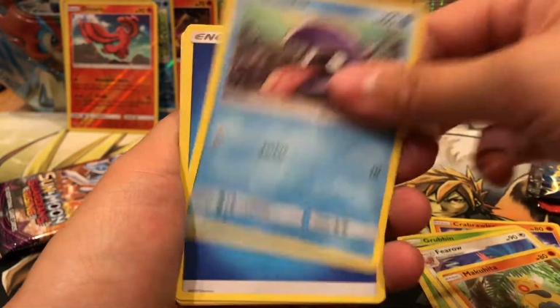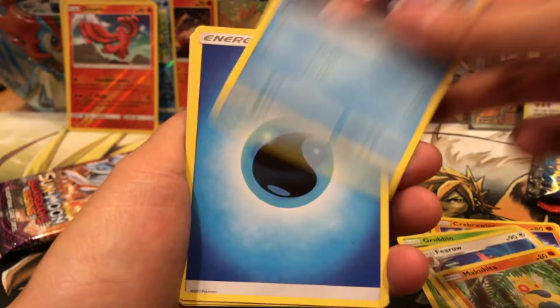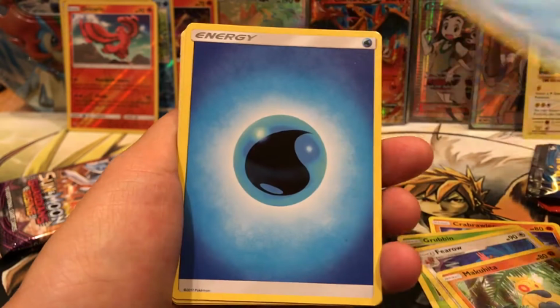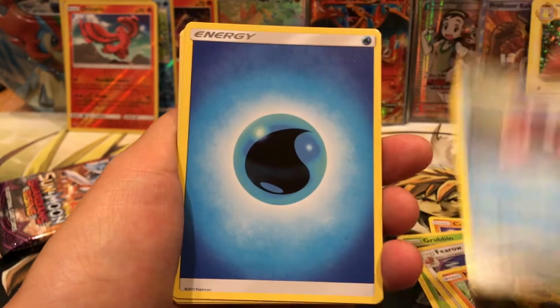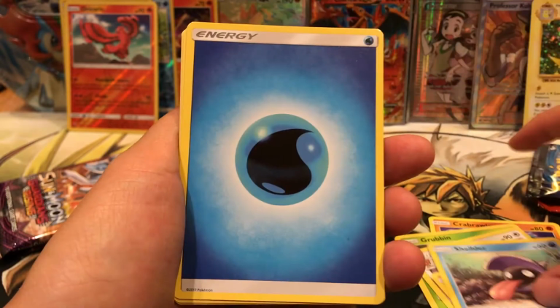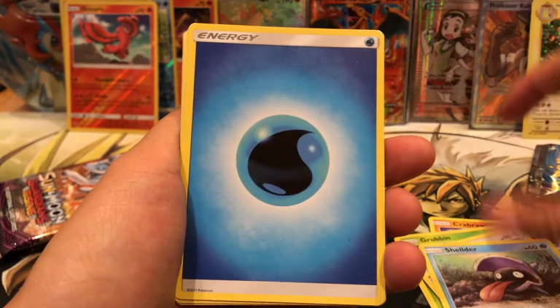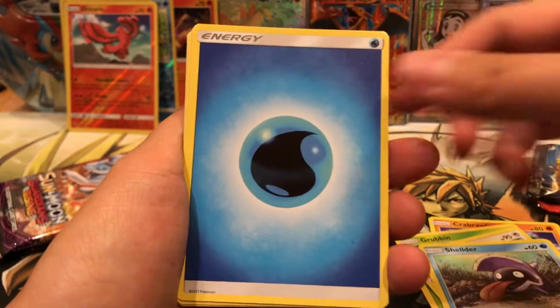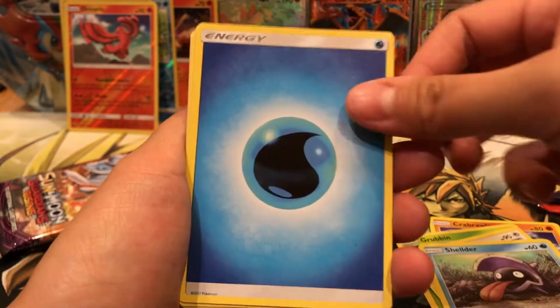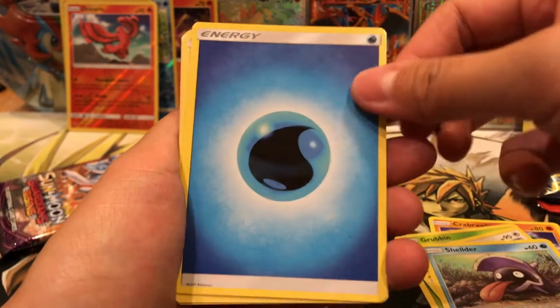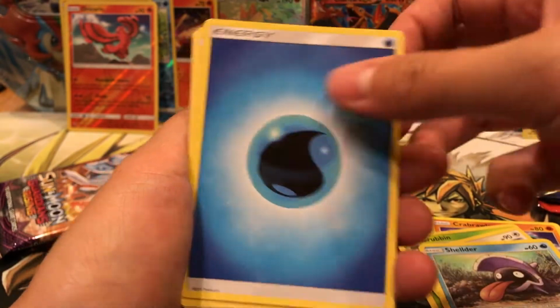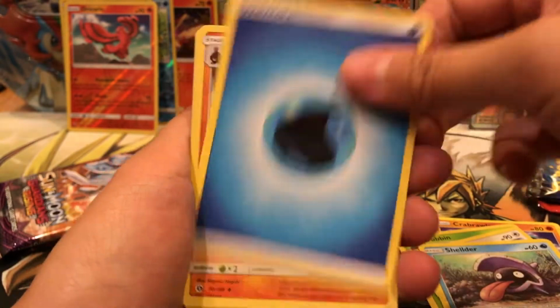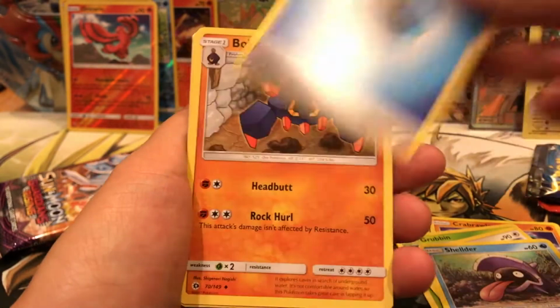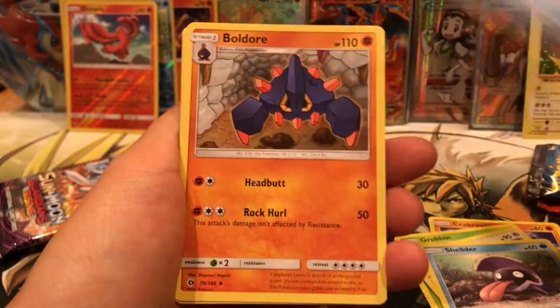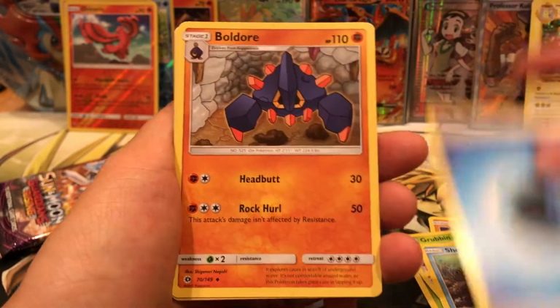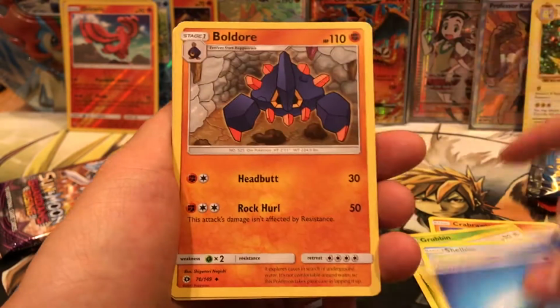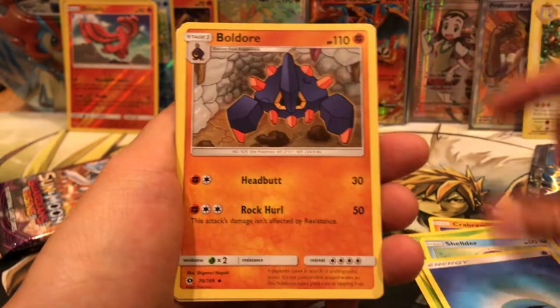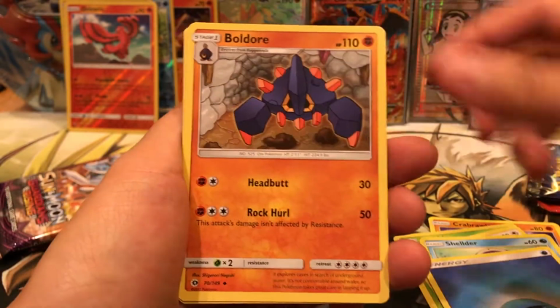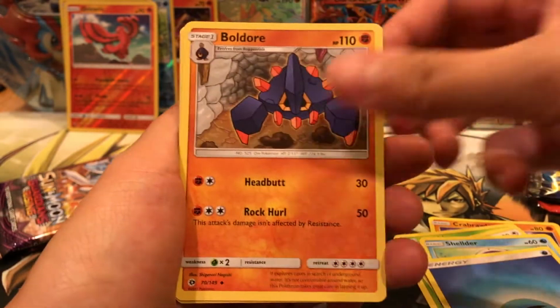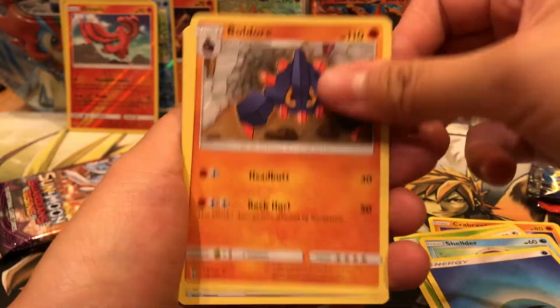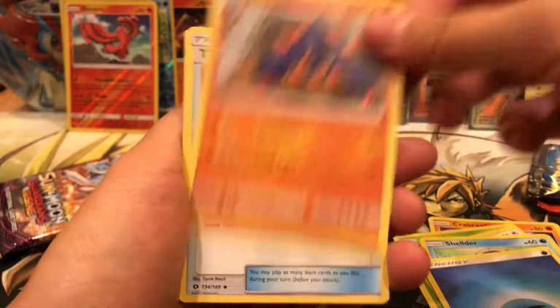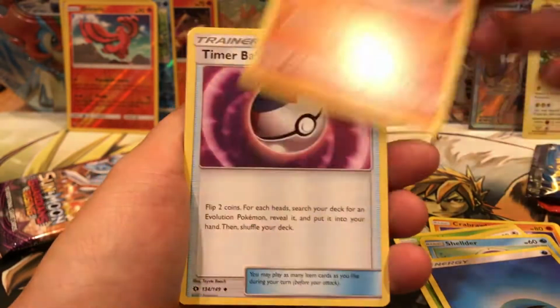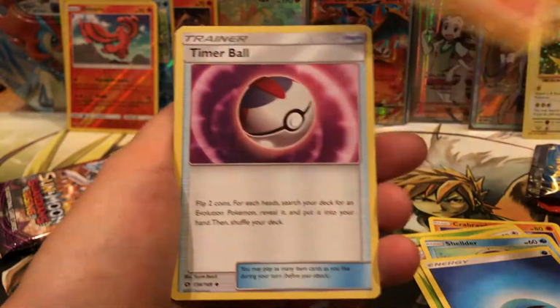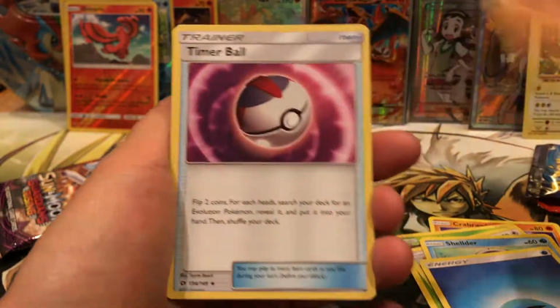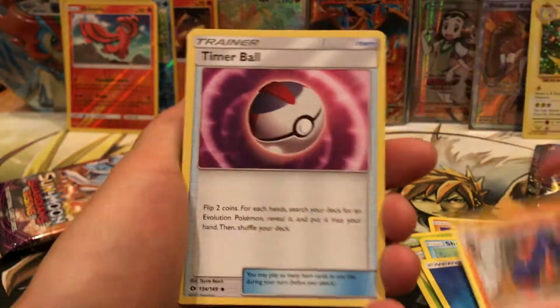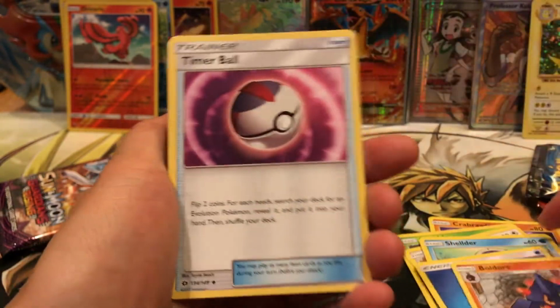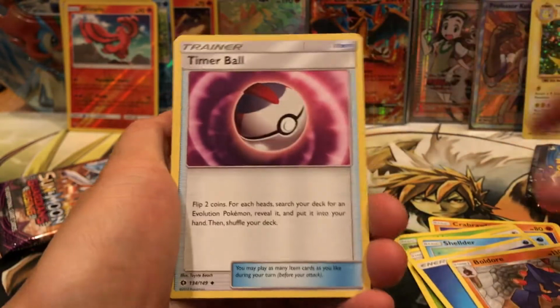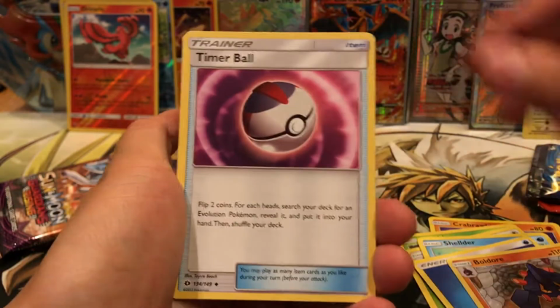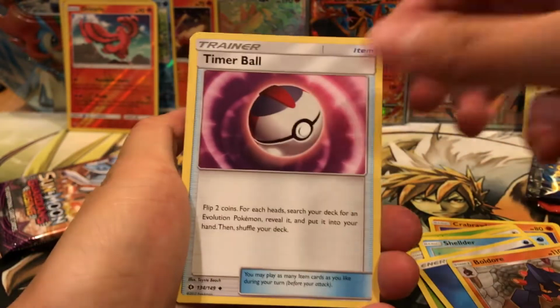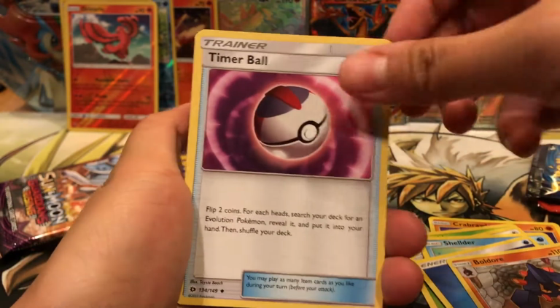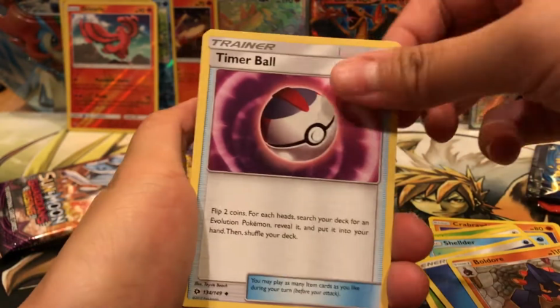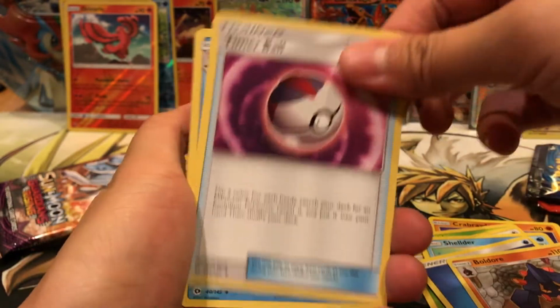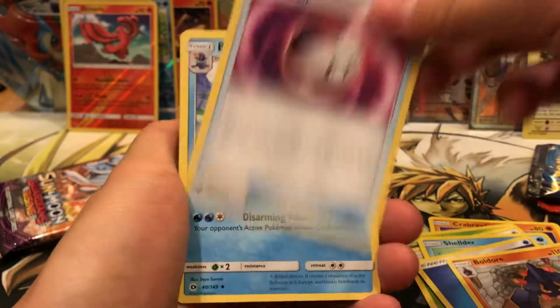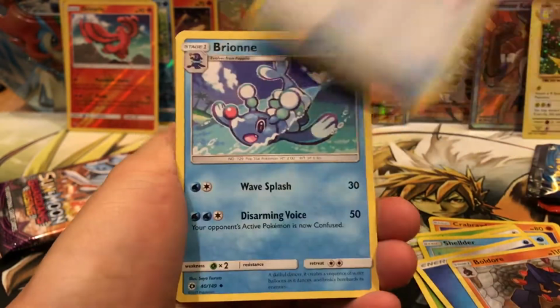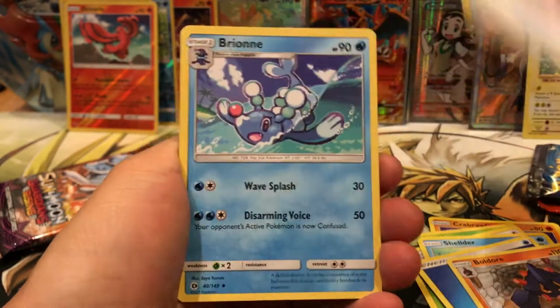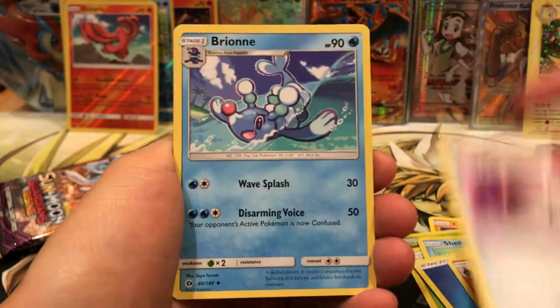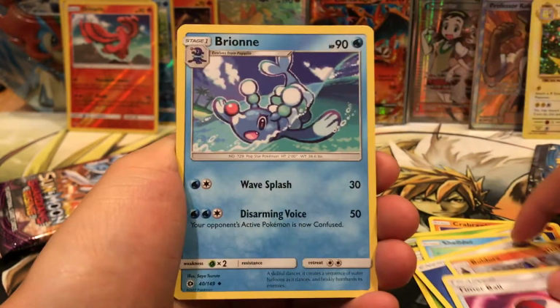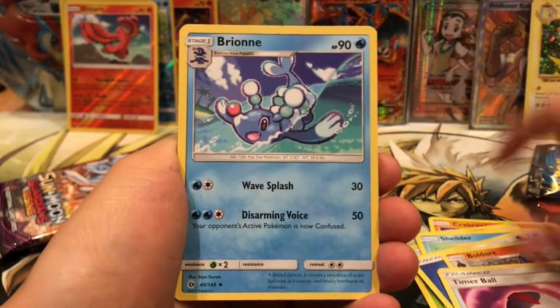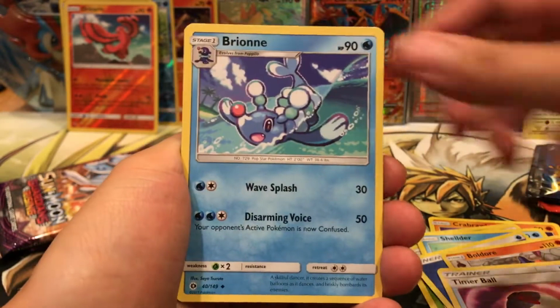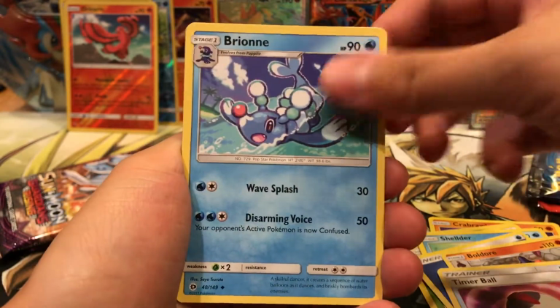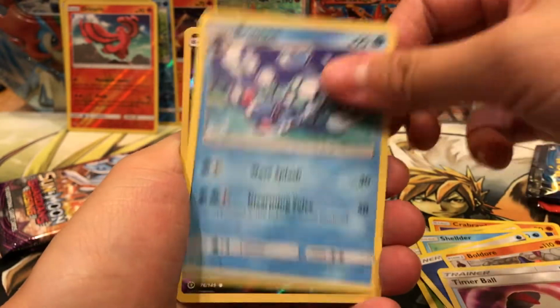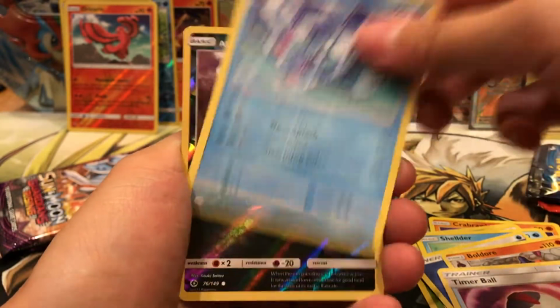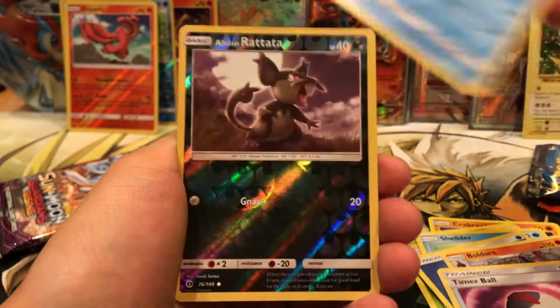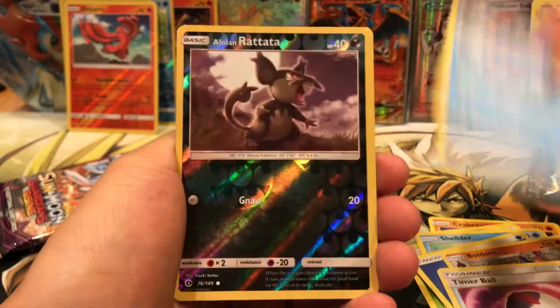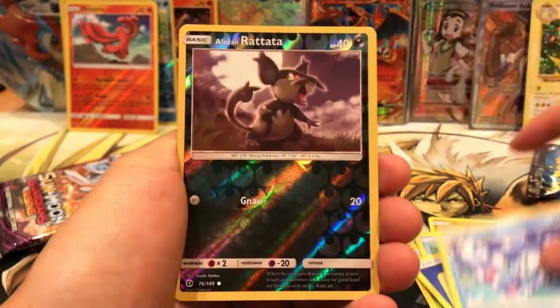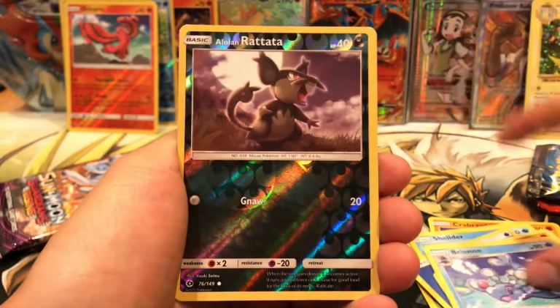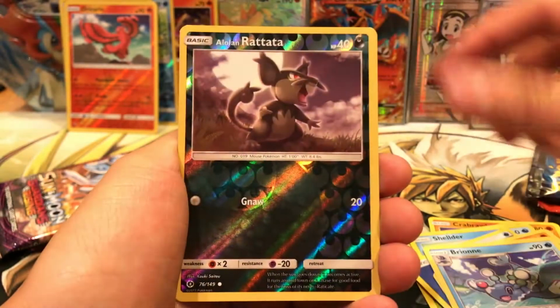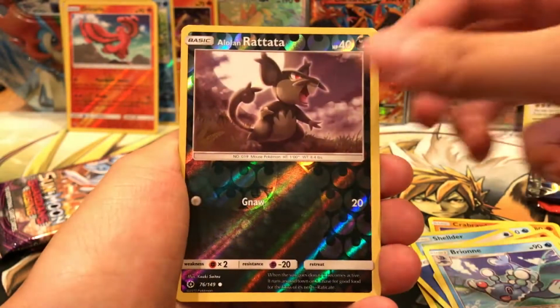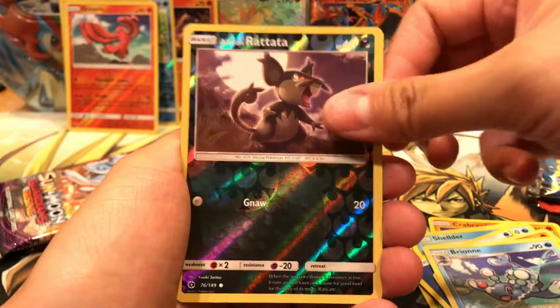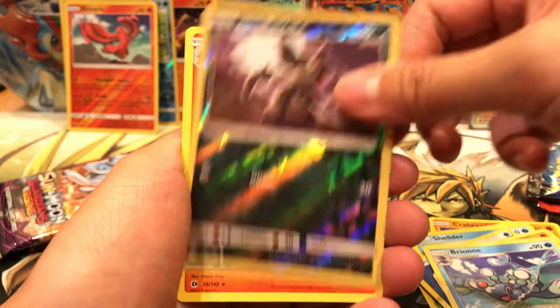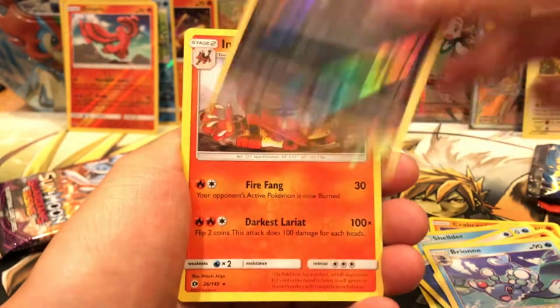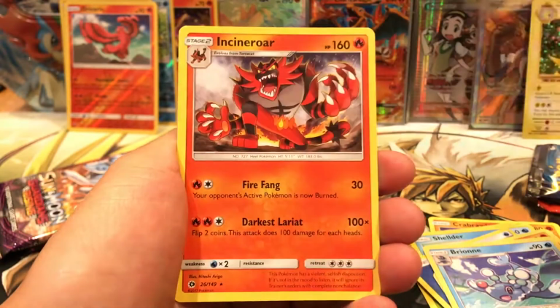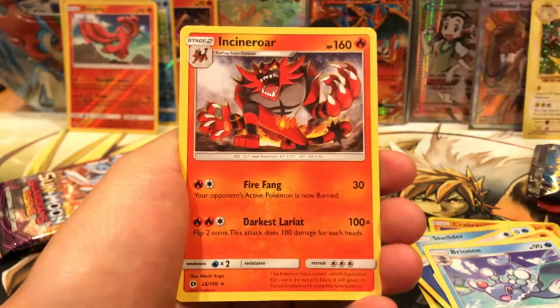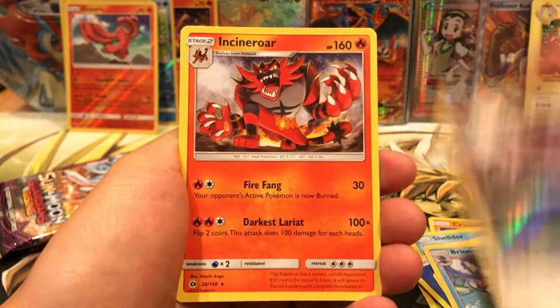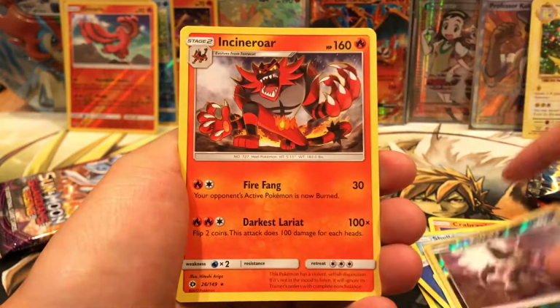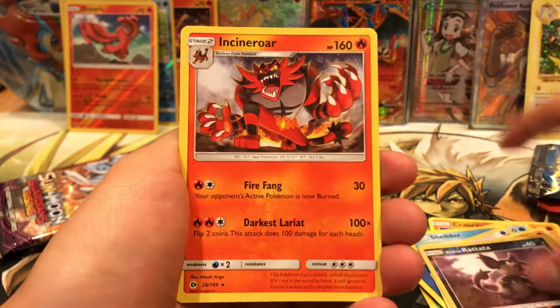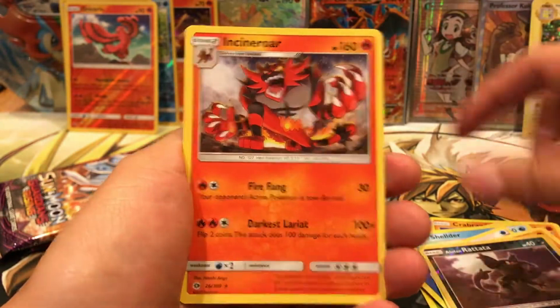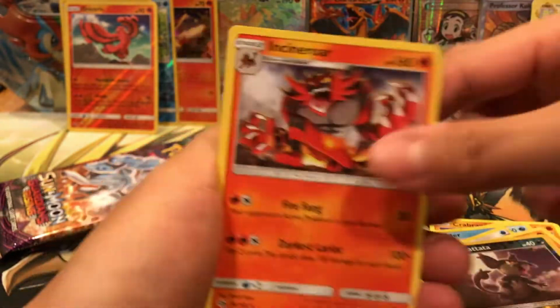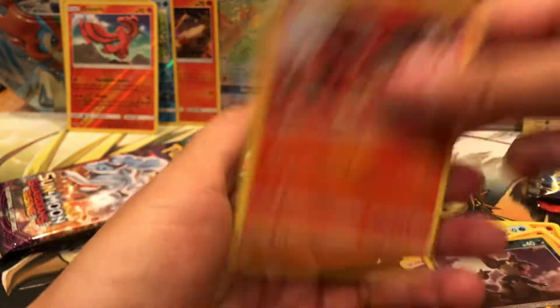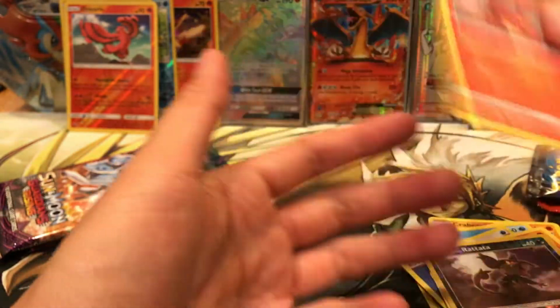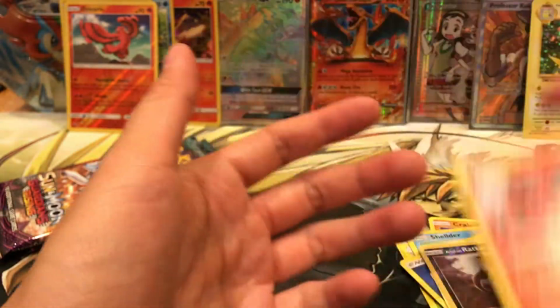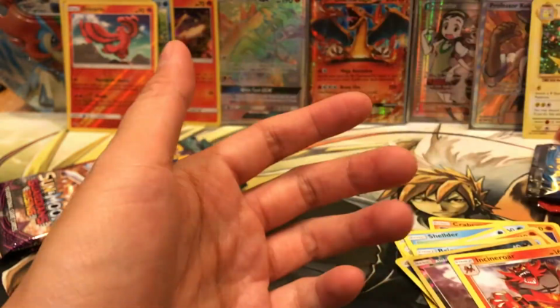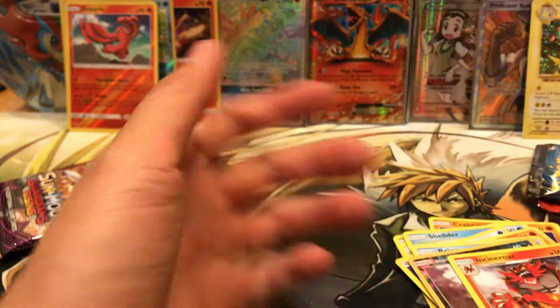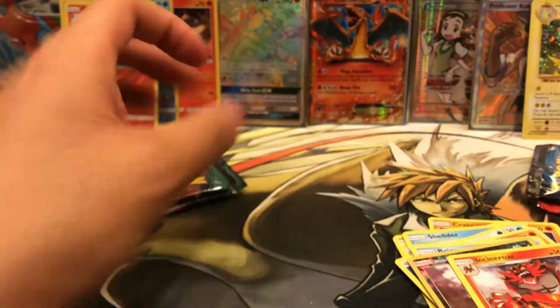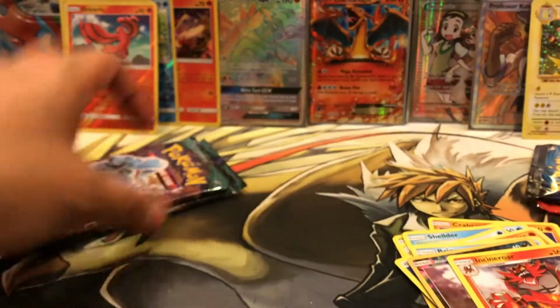I love when I find out what you guys pull. So here we go. We have a Timer Ball, Bruxish, Alolan Rattata, and an Incineroar.